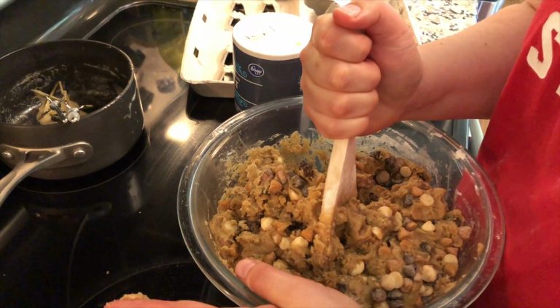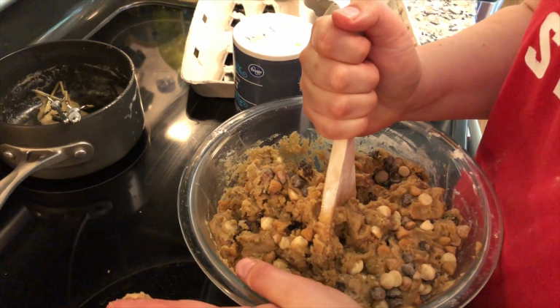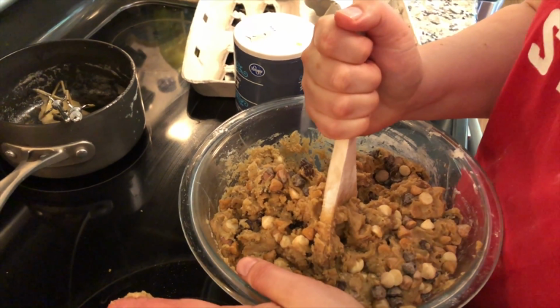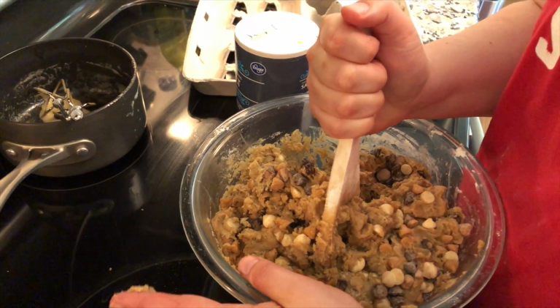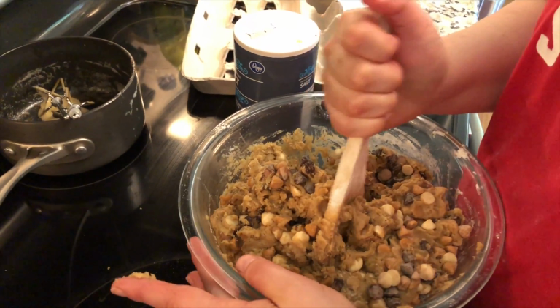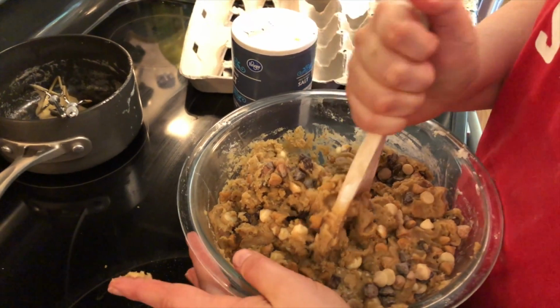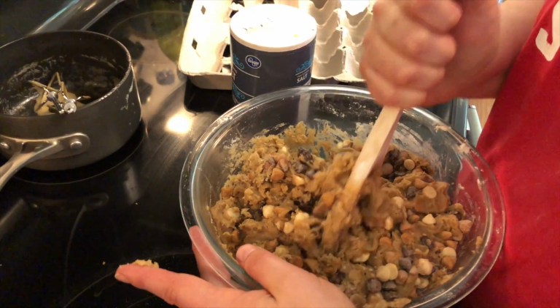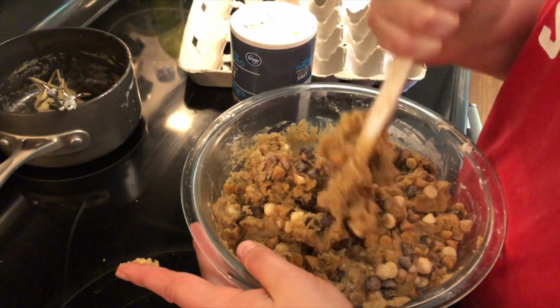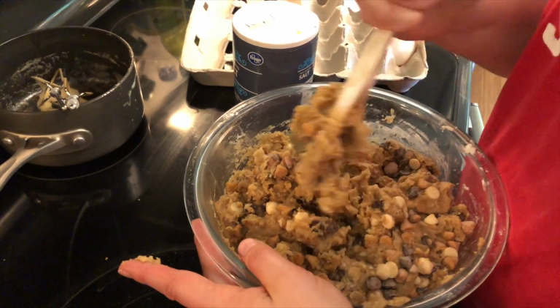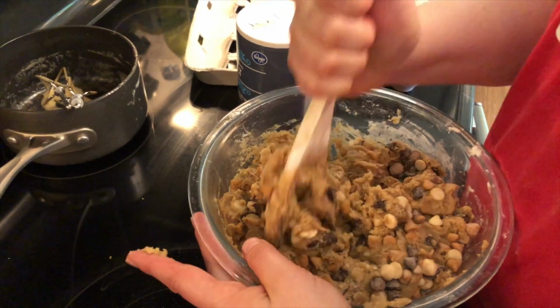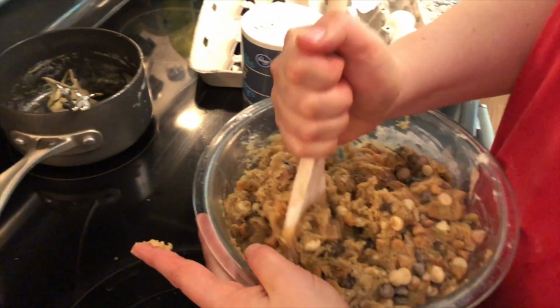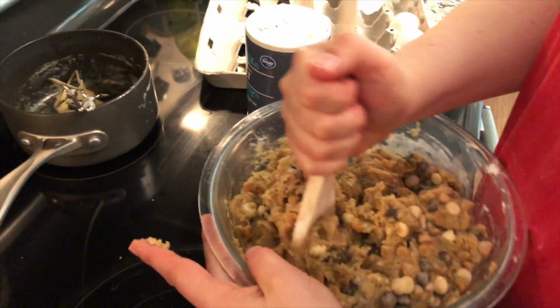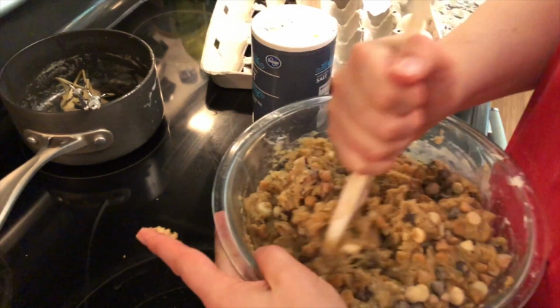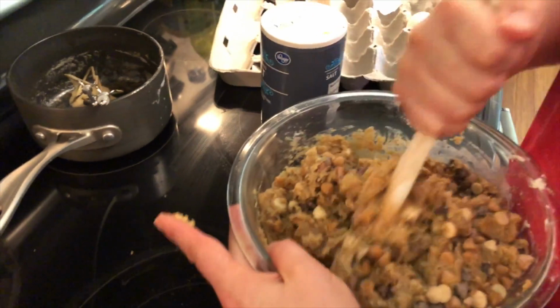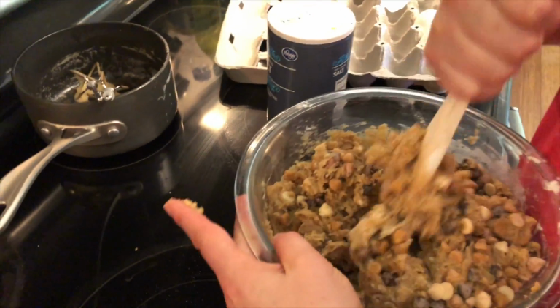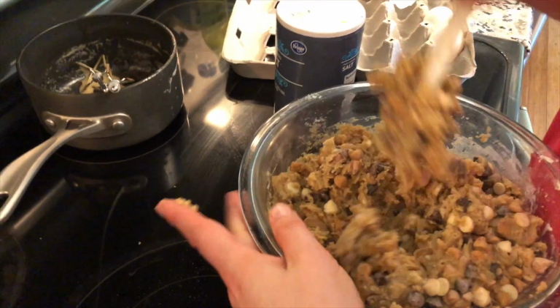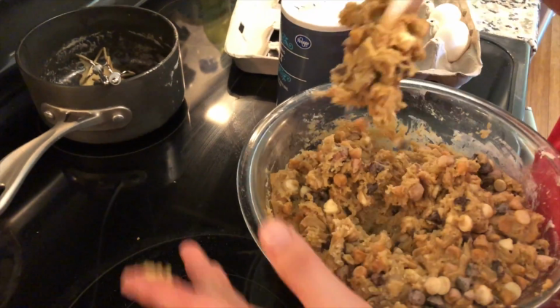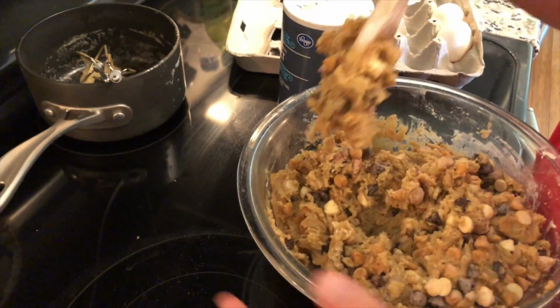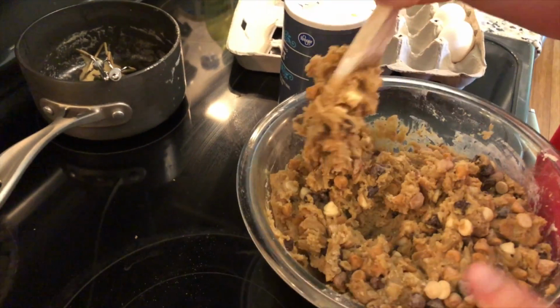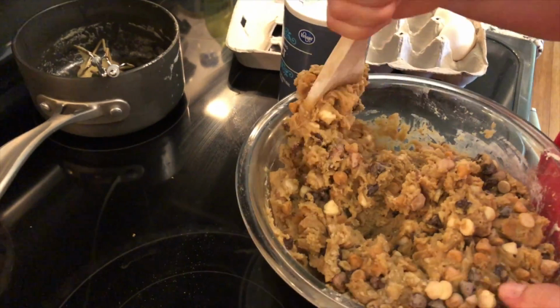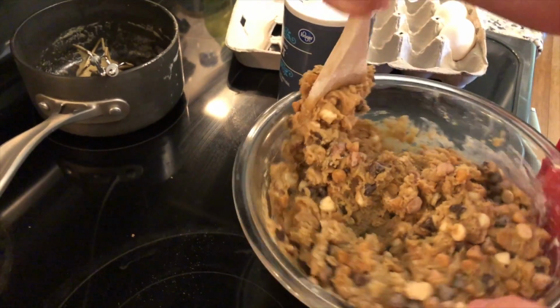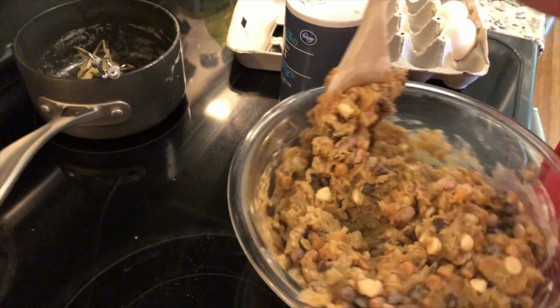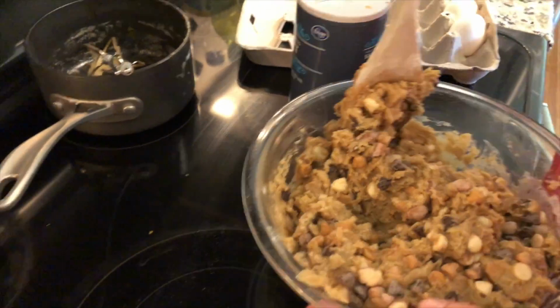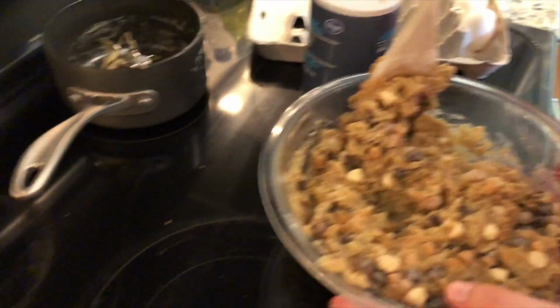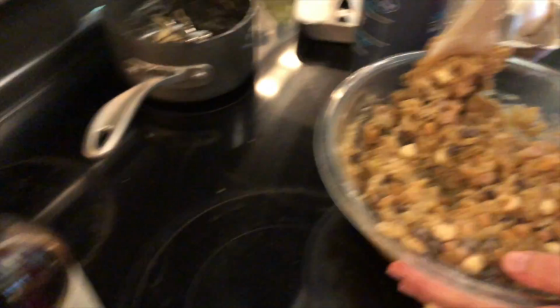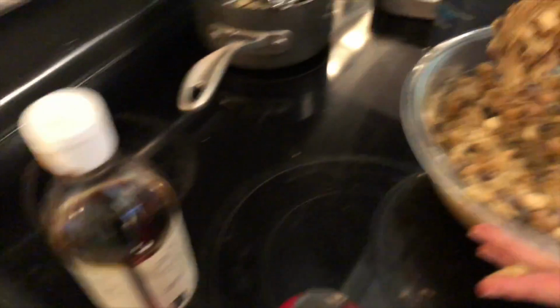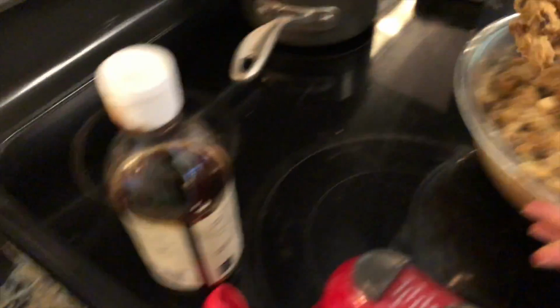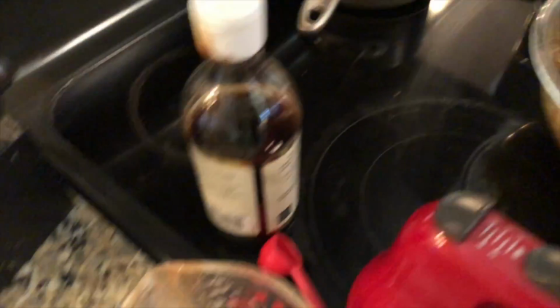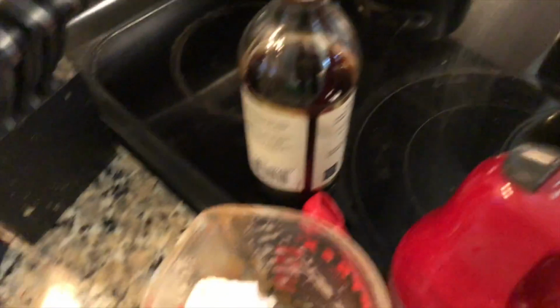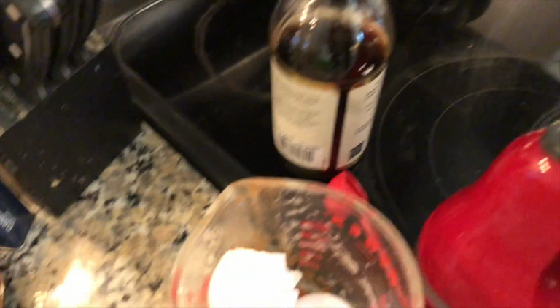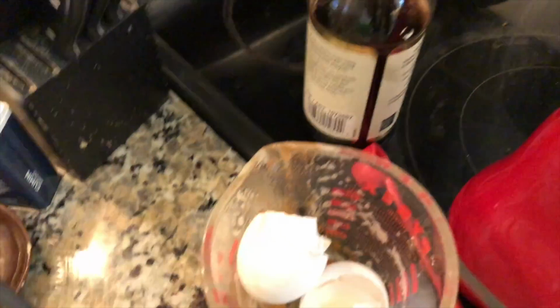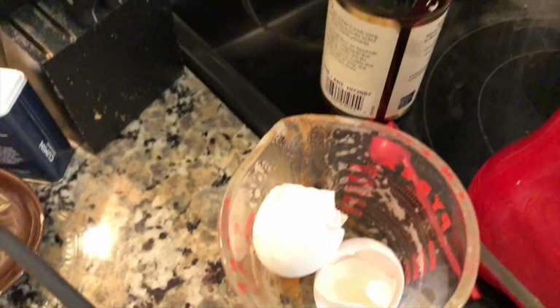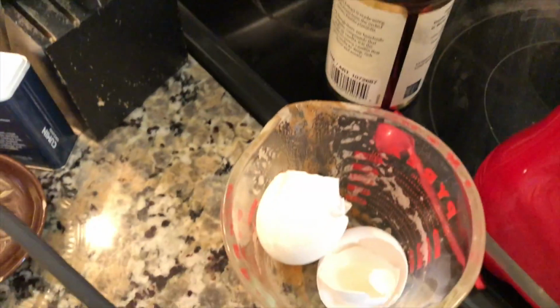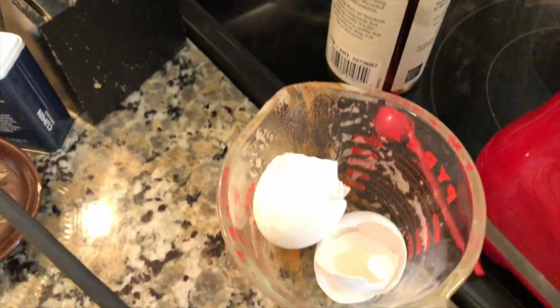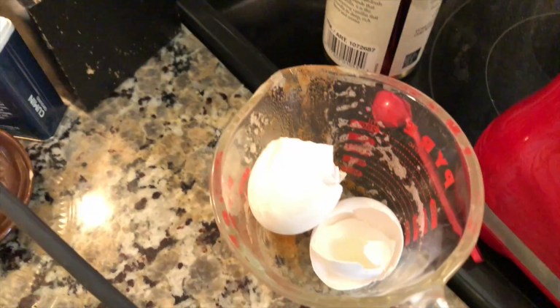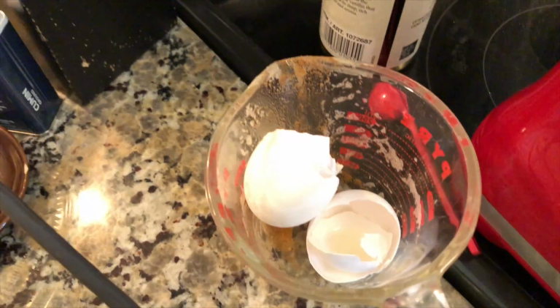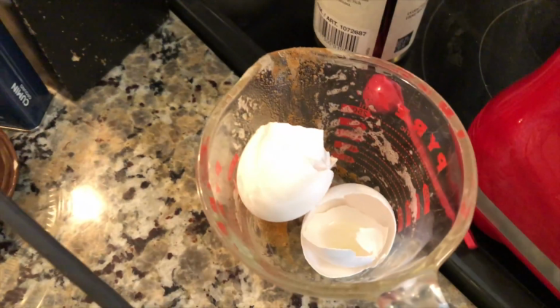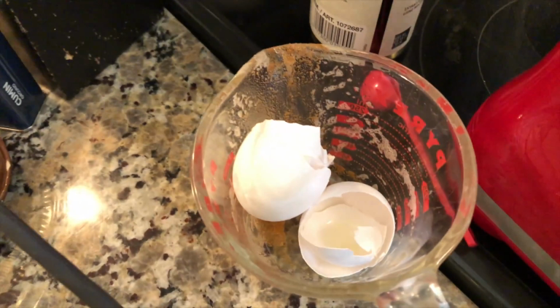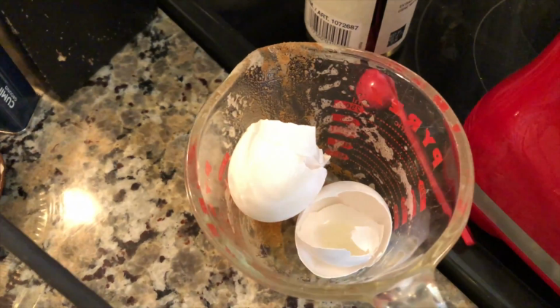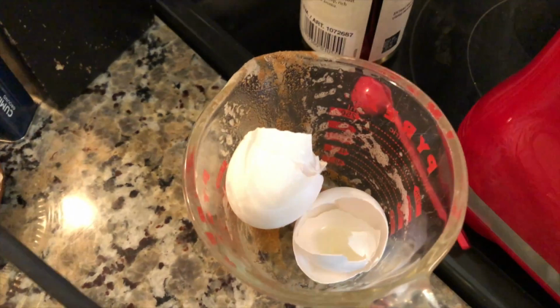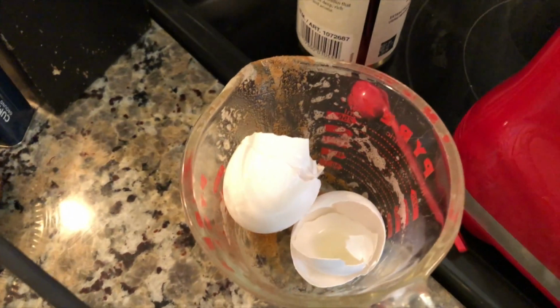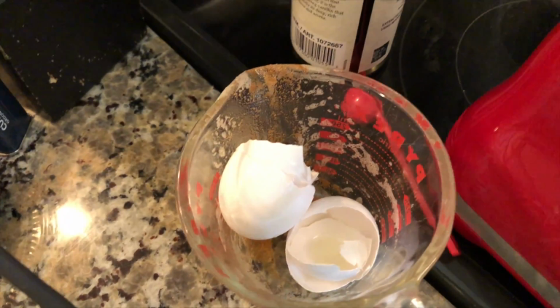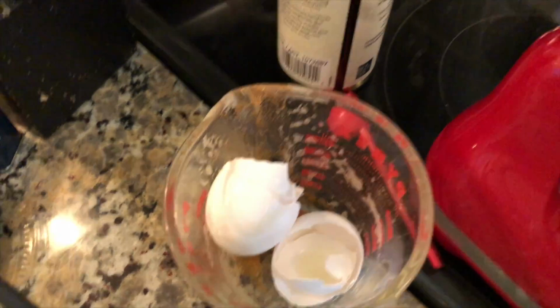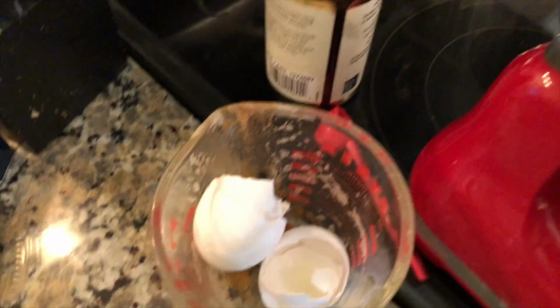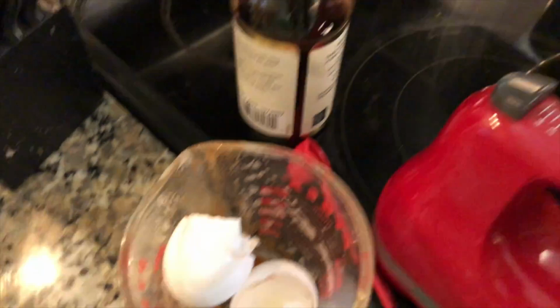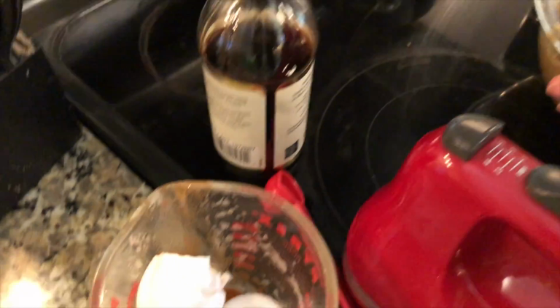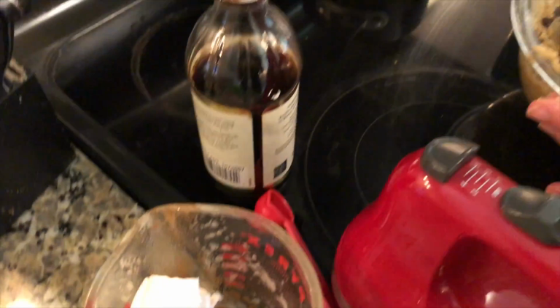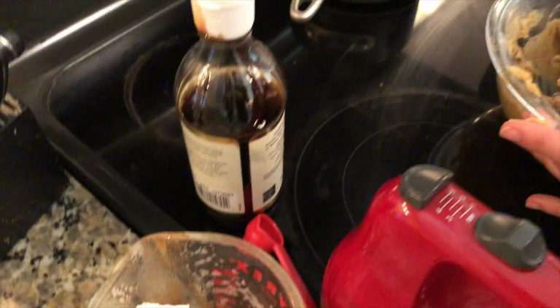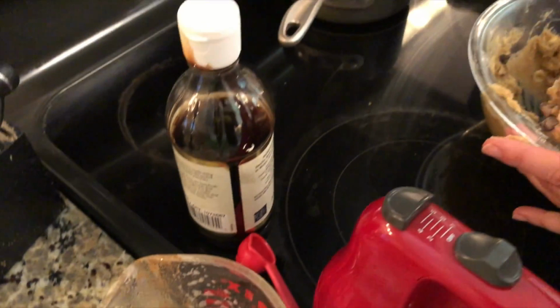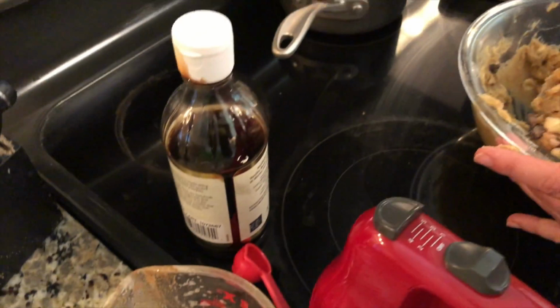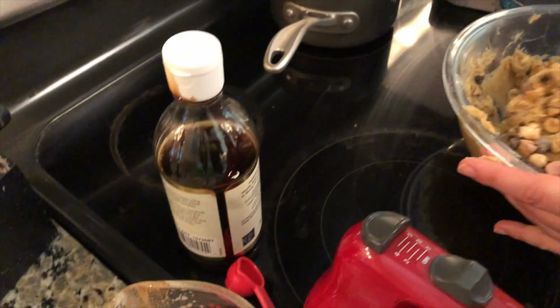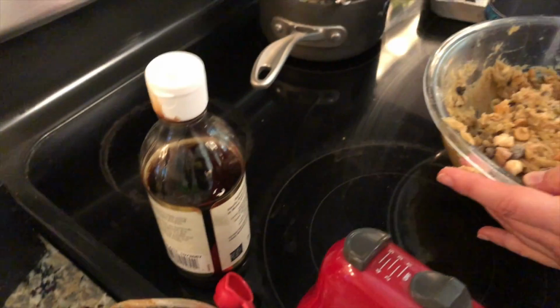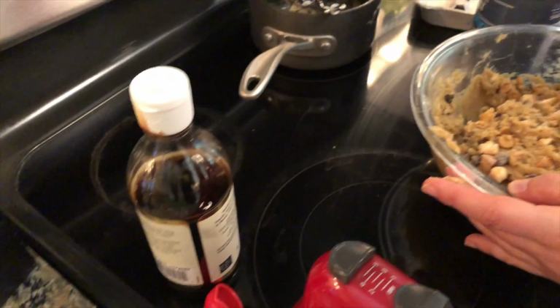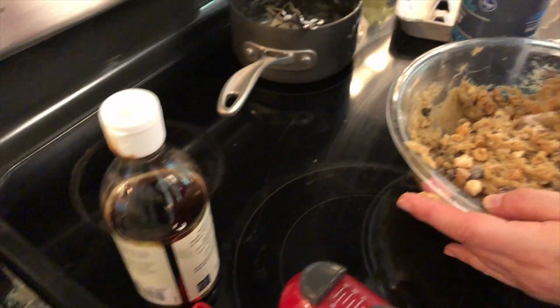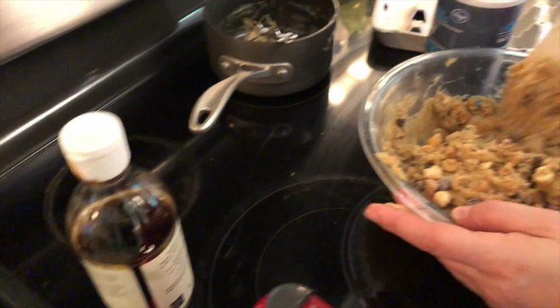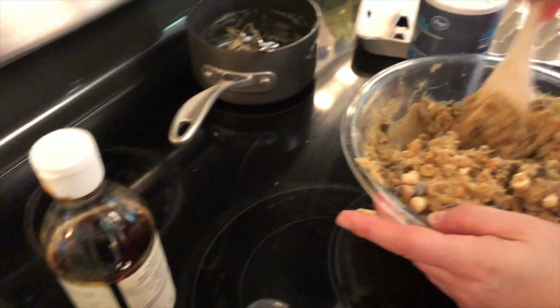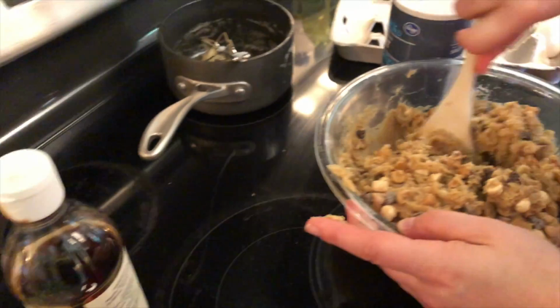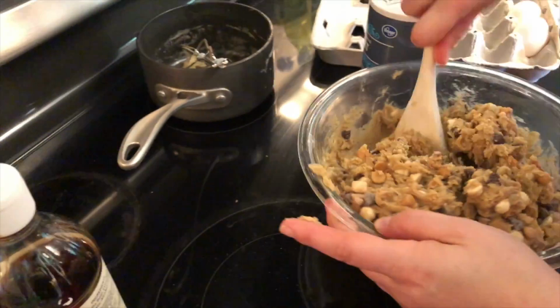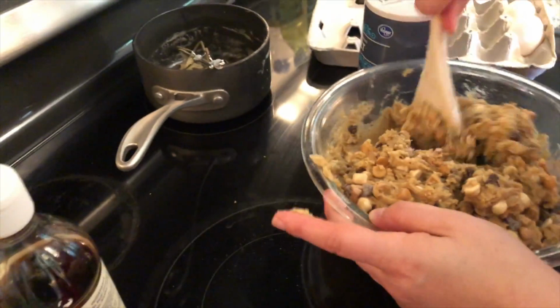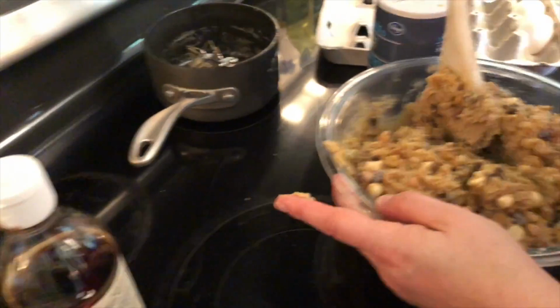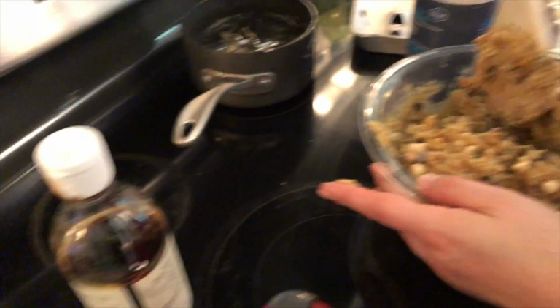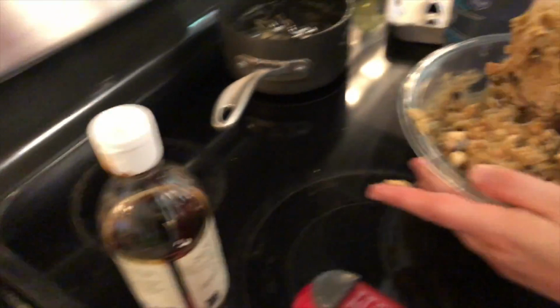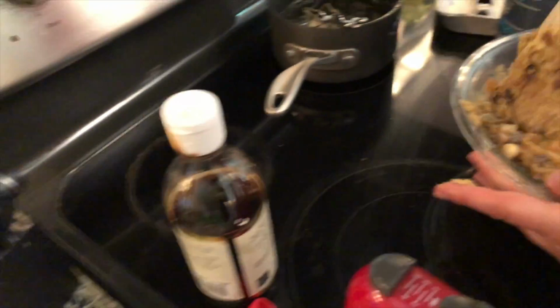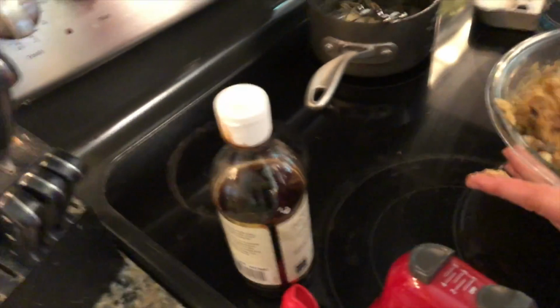Oh my god. It still smells good in the kitchen. Oh, is it this right here with the eggs in it? Yeah, that smells good. That's the brown butter.